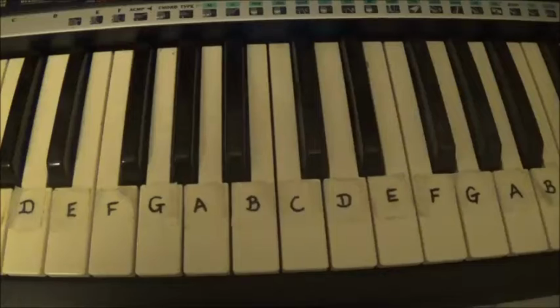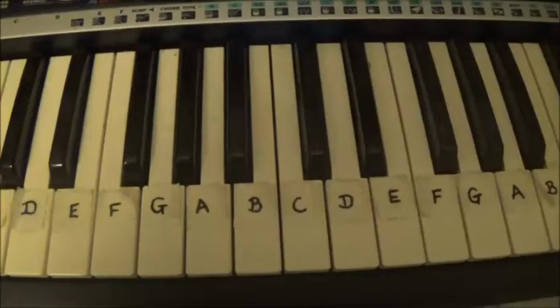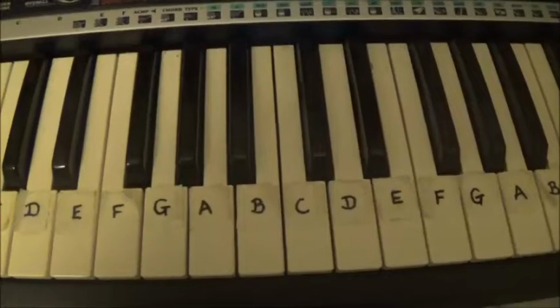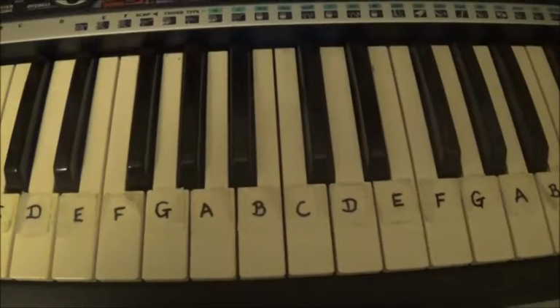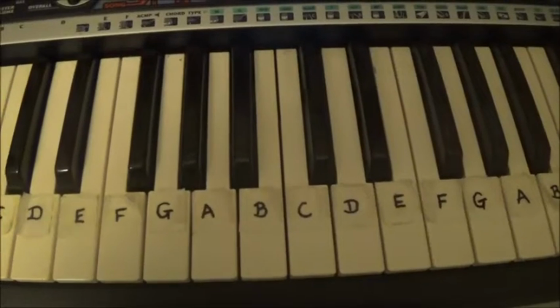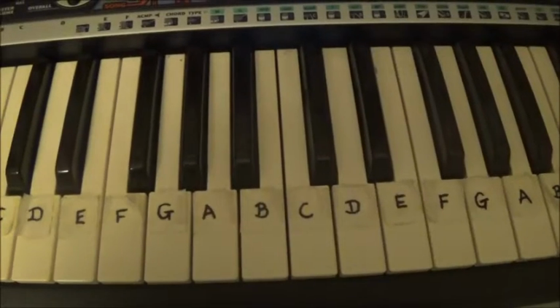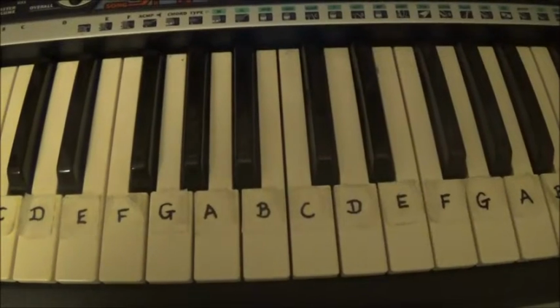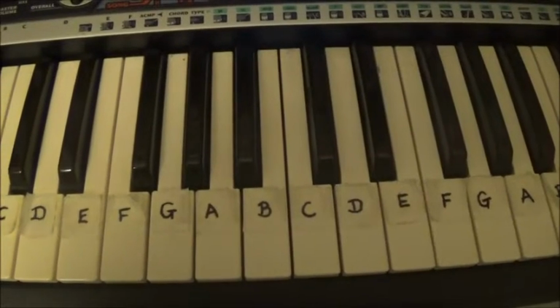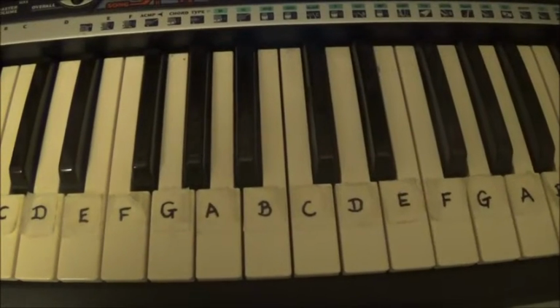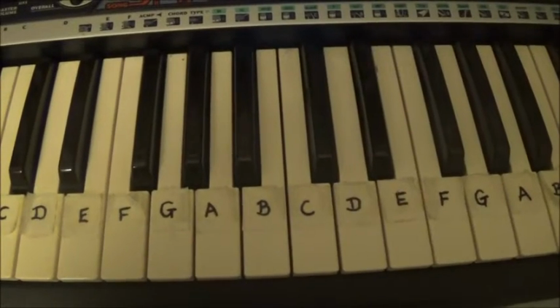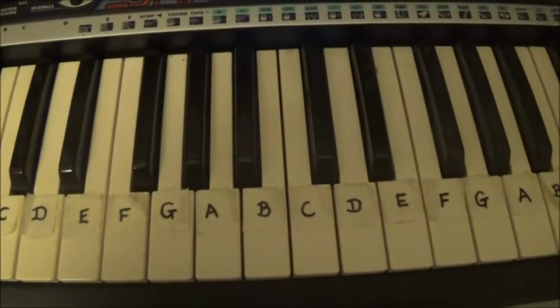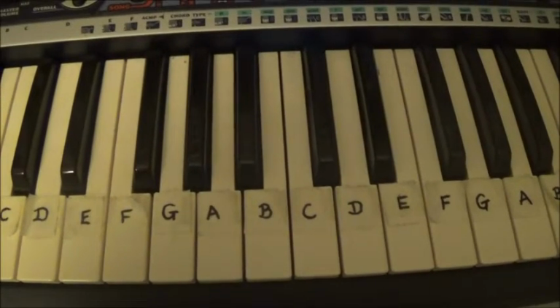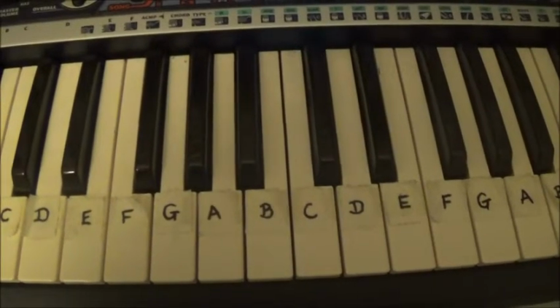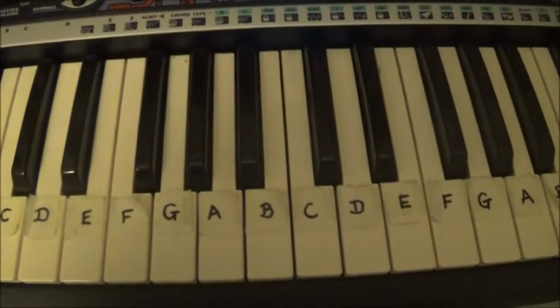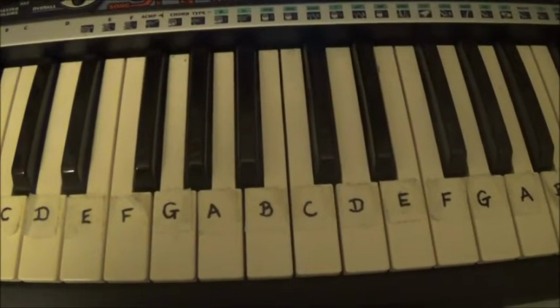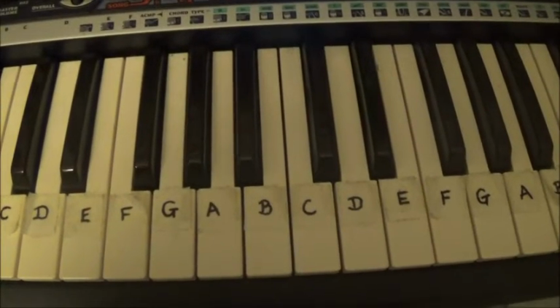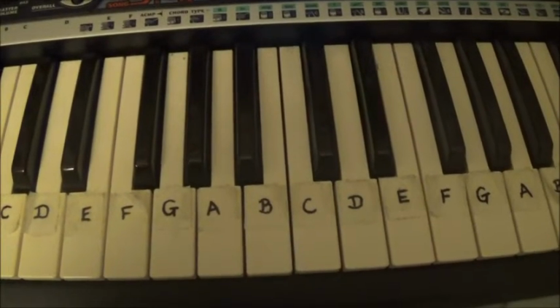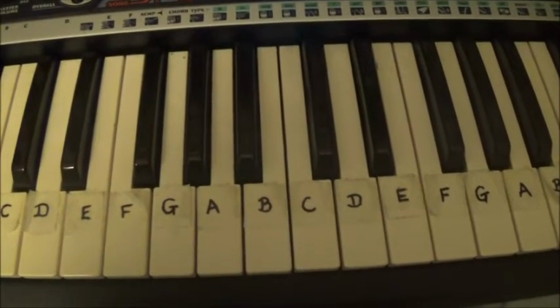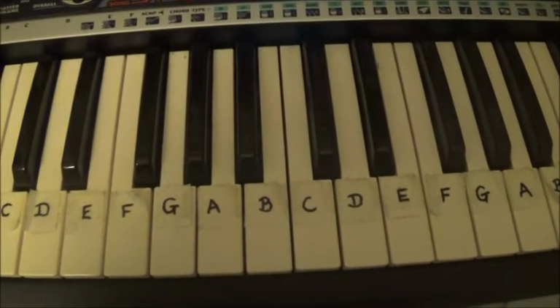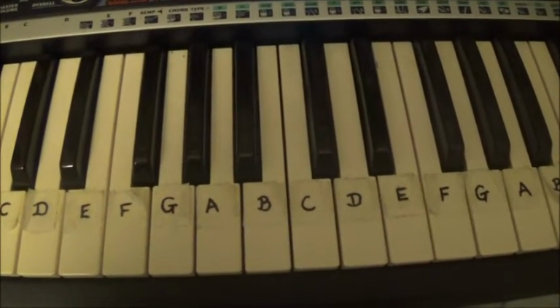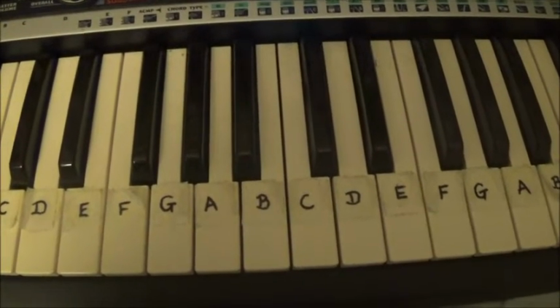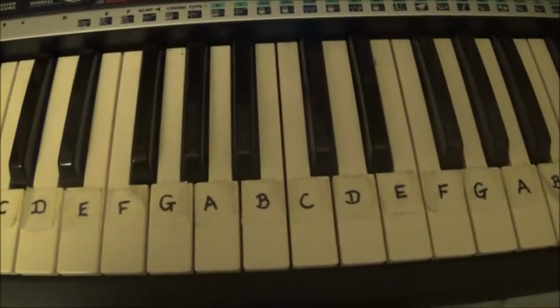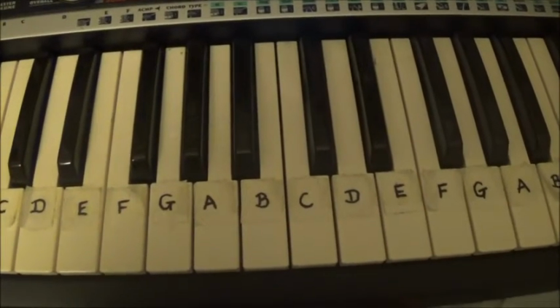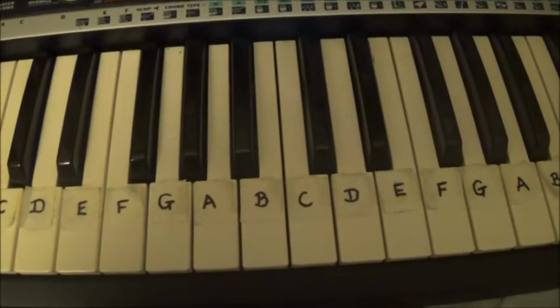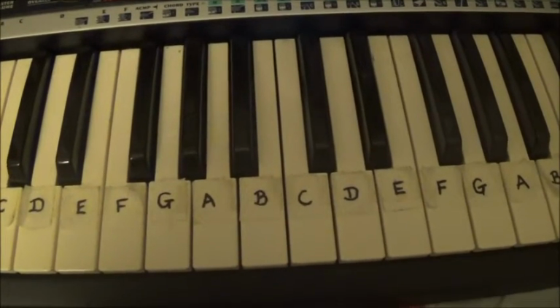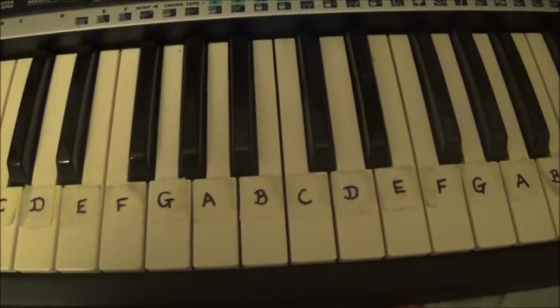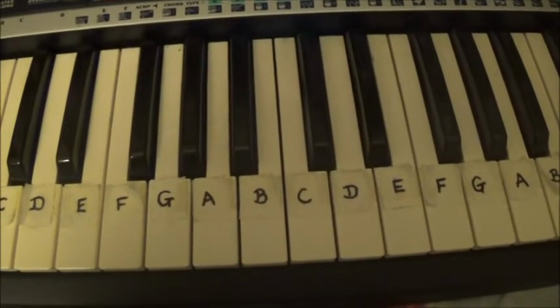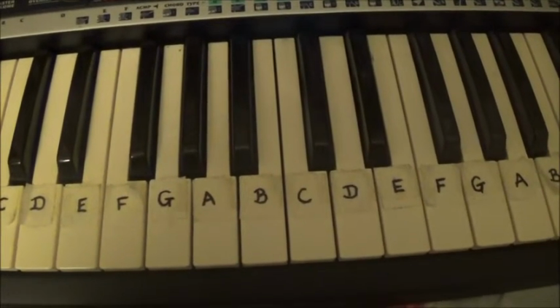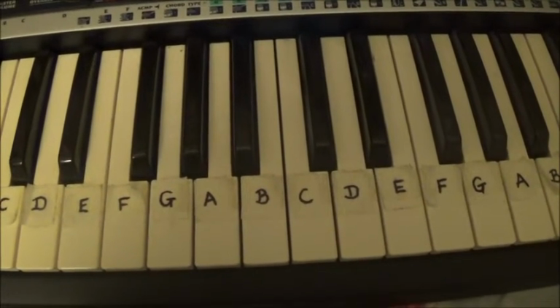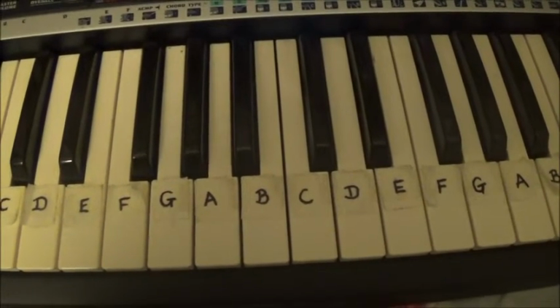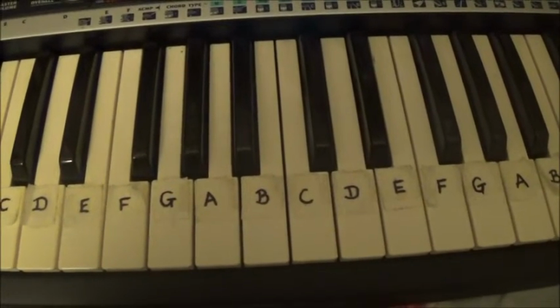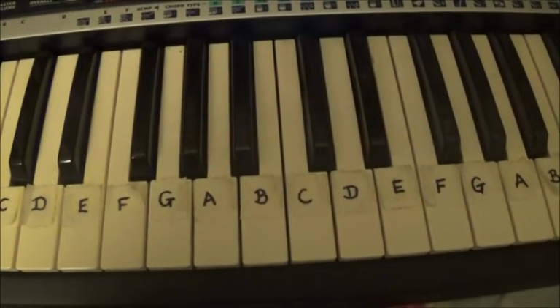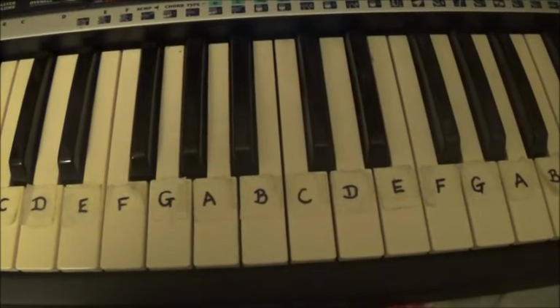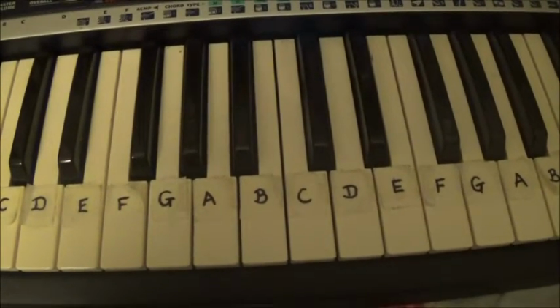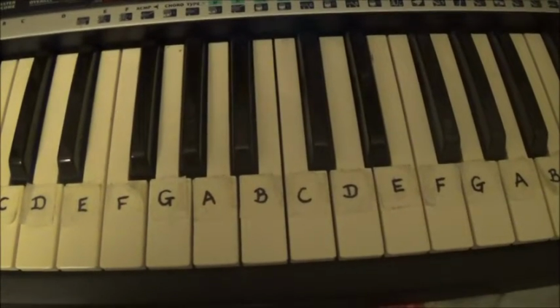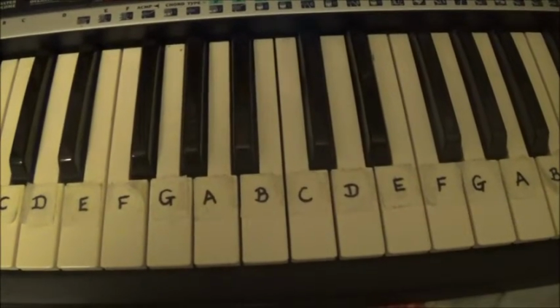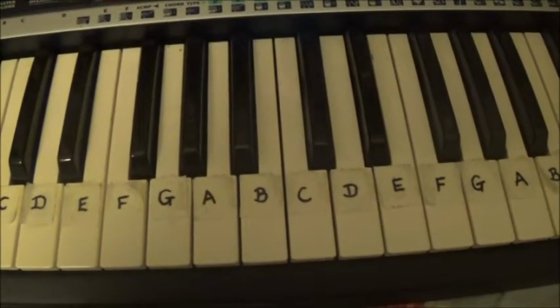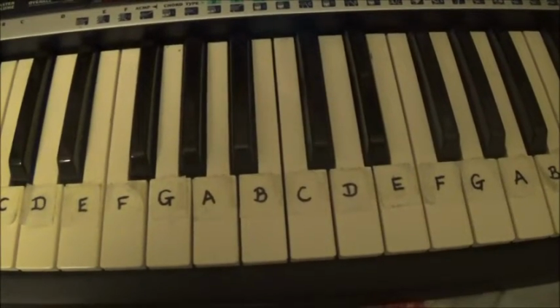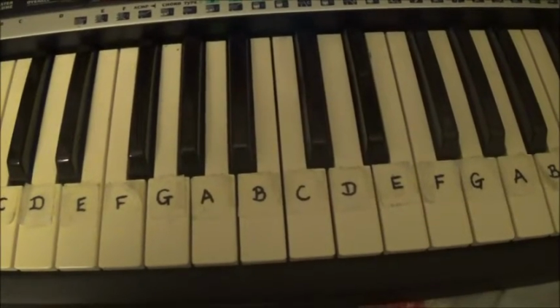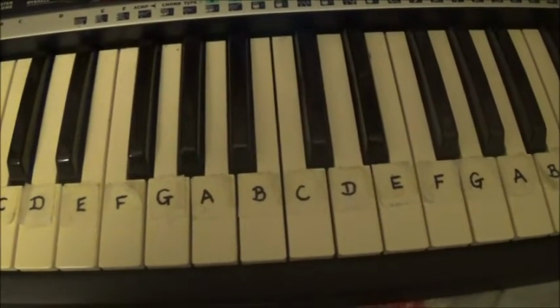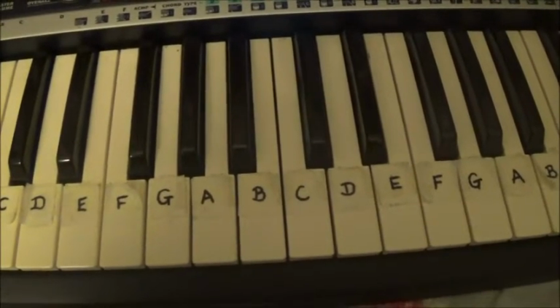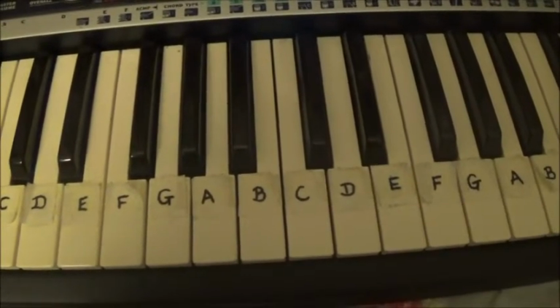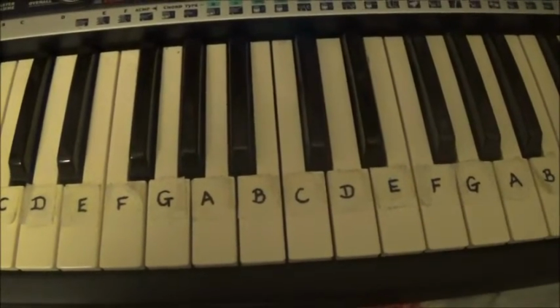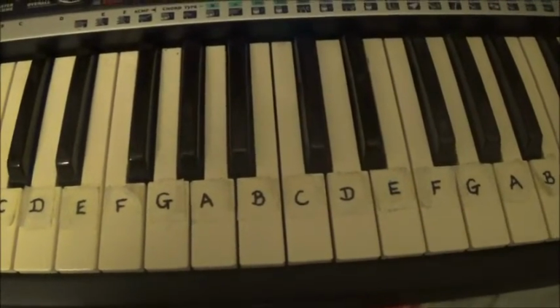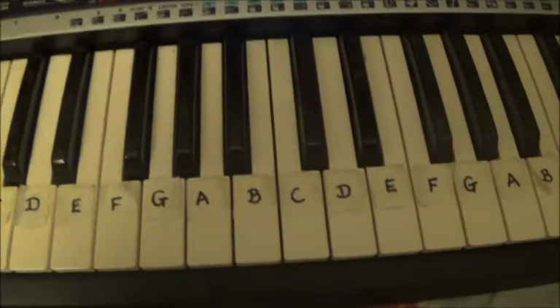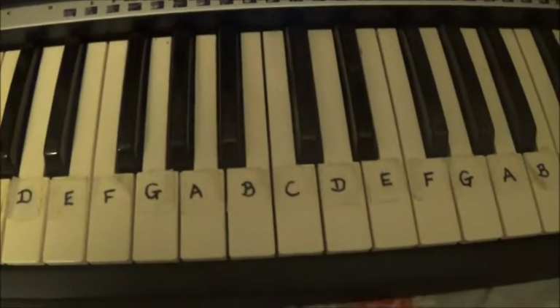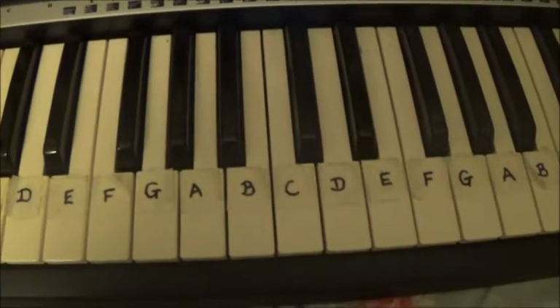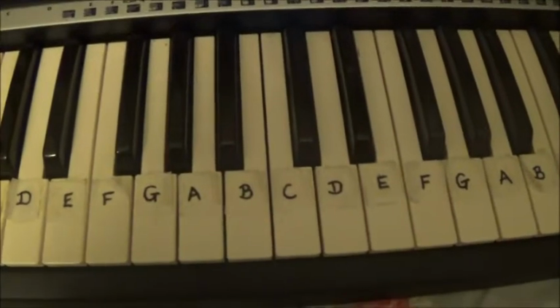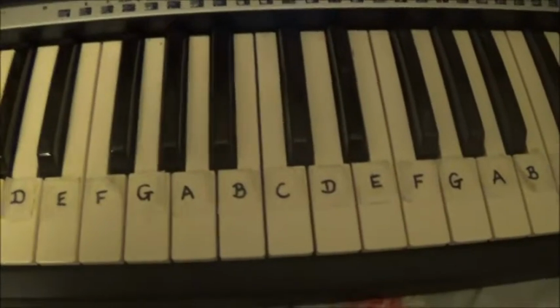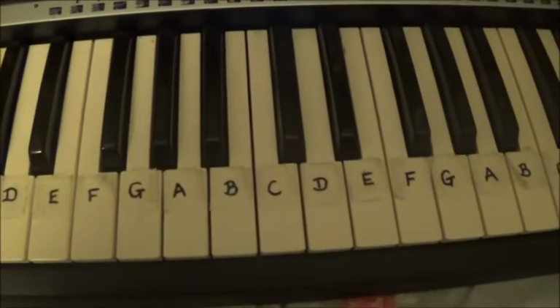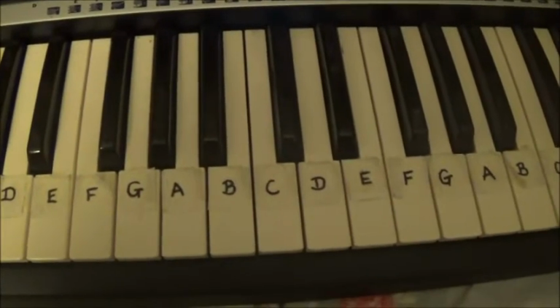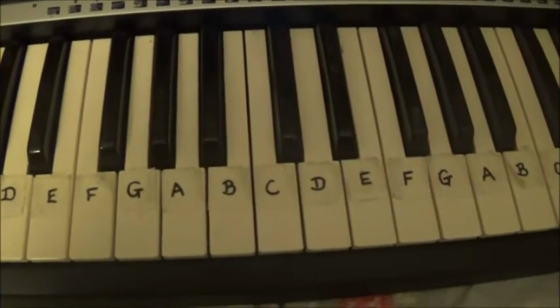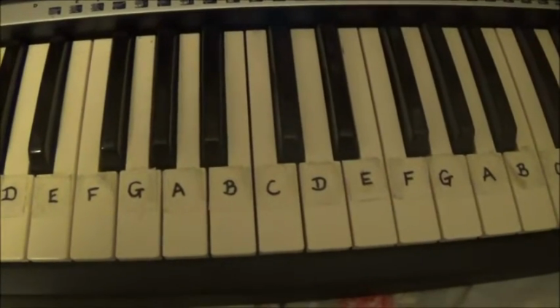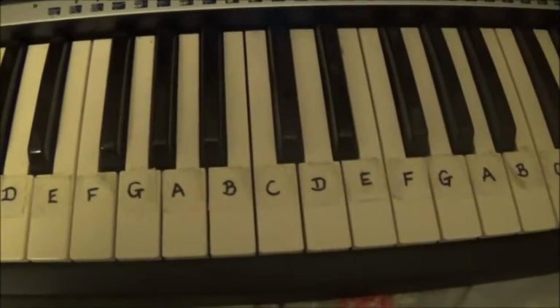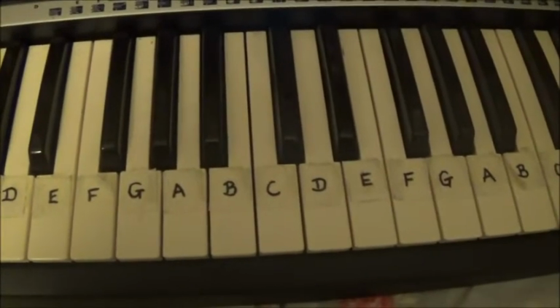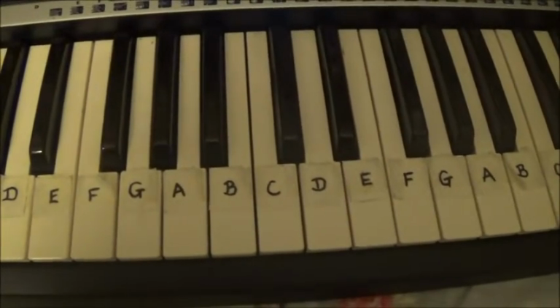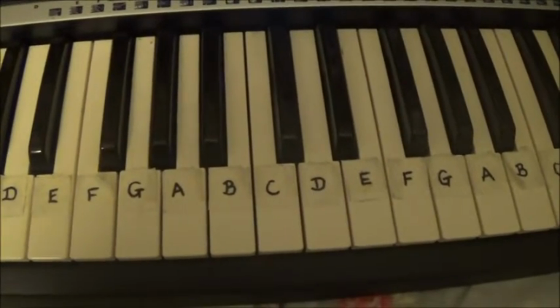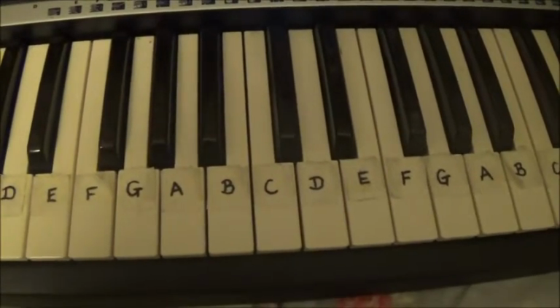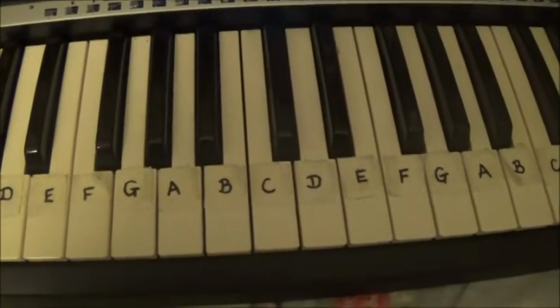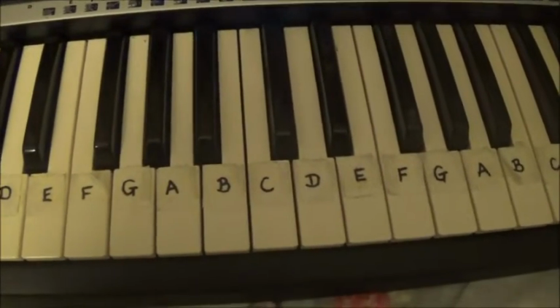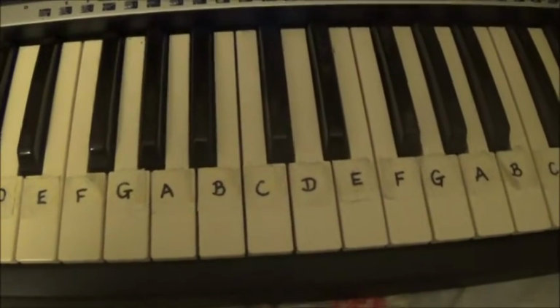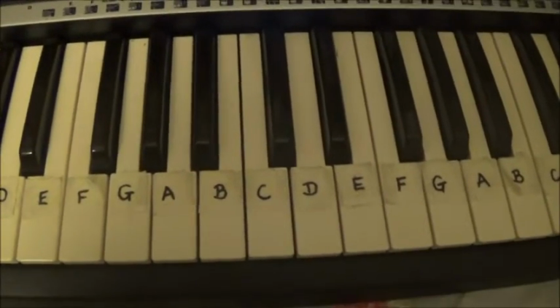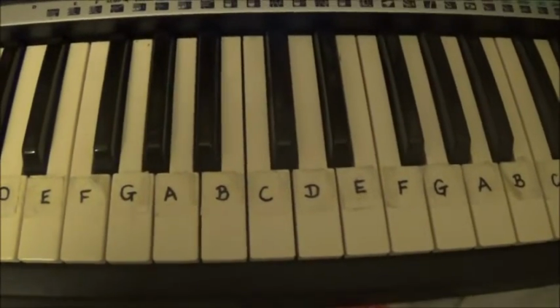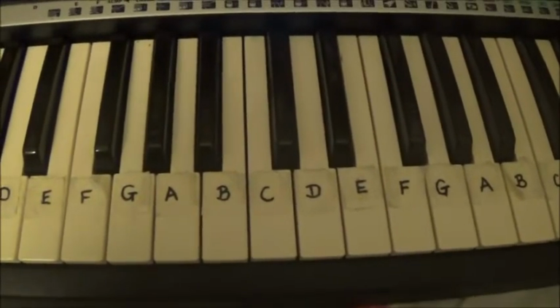Hey guys! So today I'm going to teach you how to play Soap by Melanie Martinez on the keyboard. It's only four chords, so let's get started.